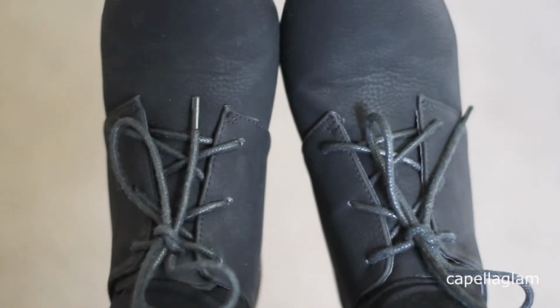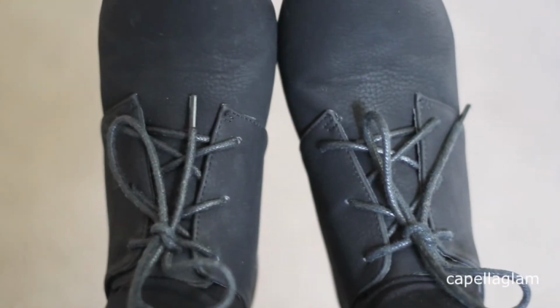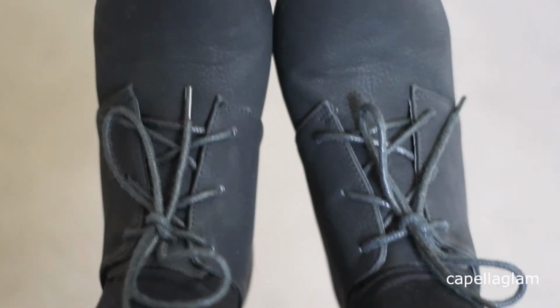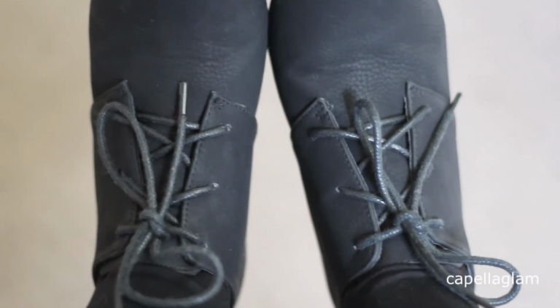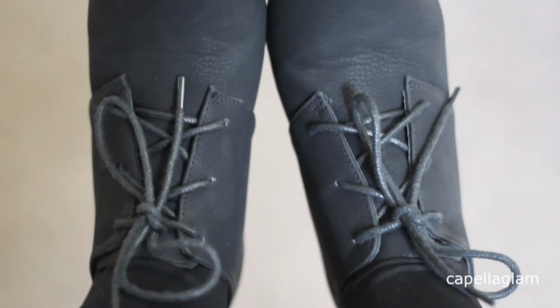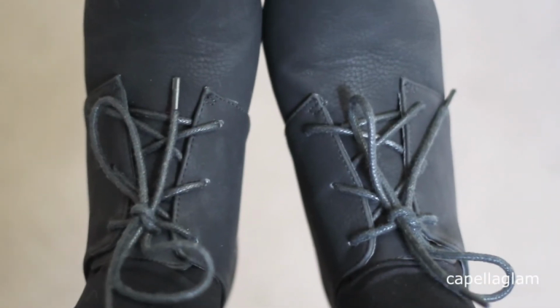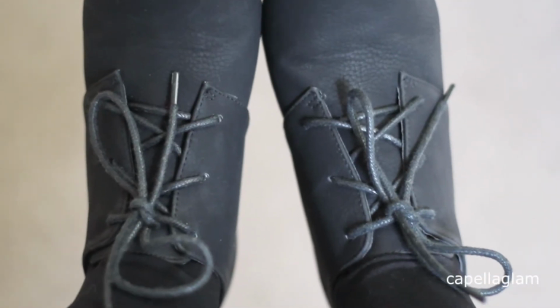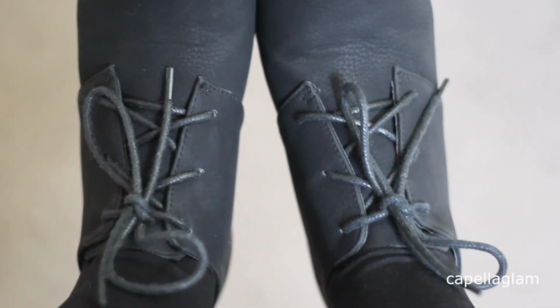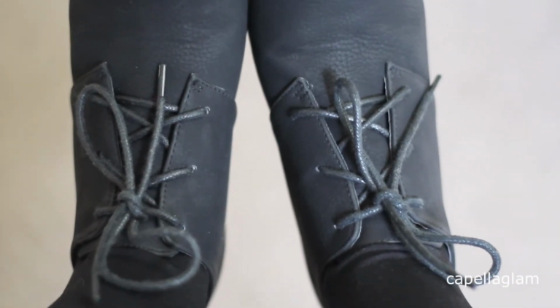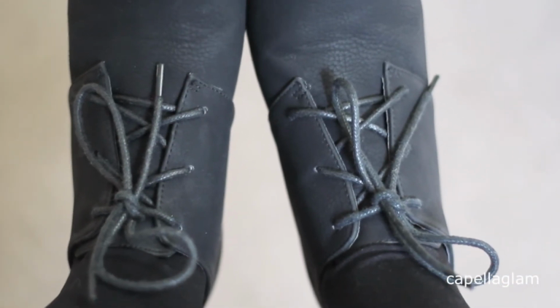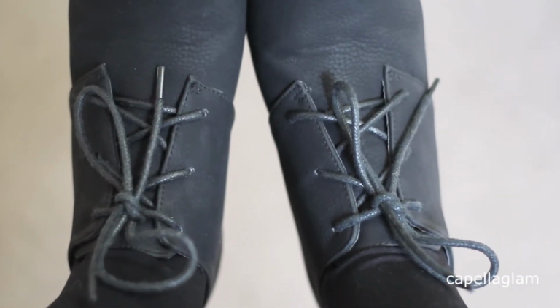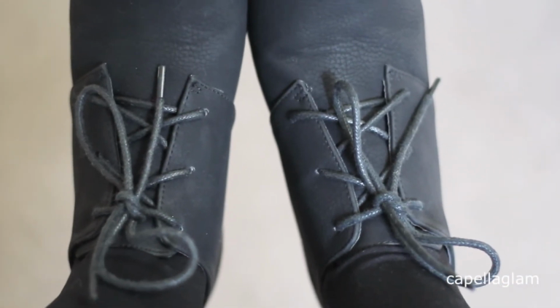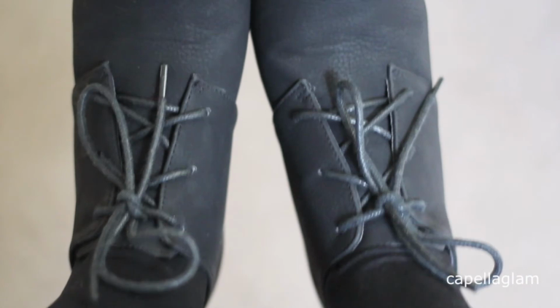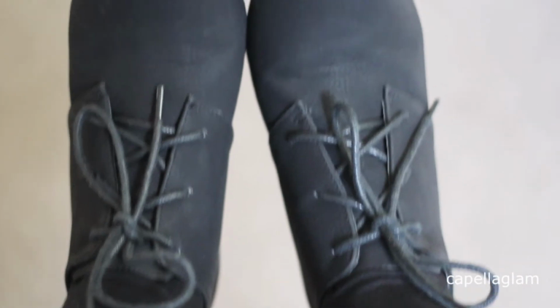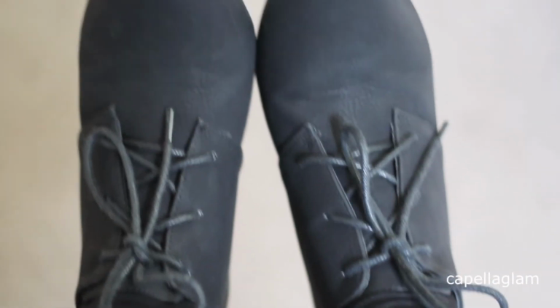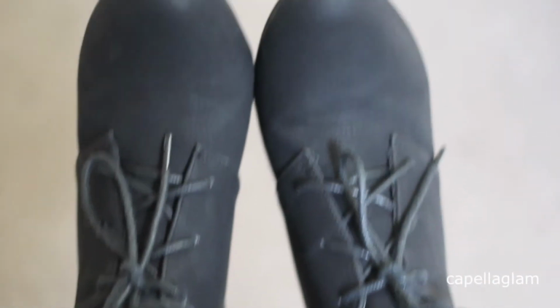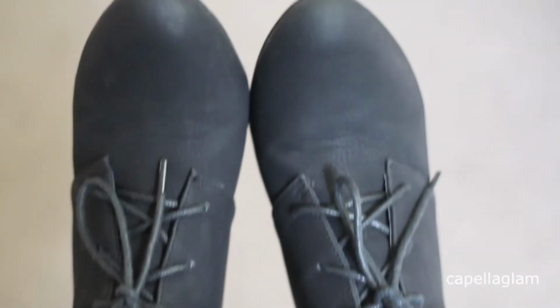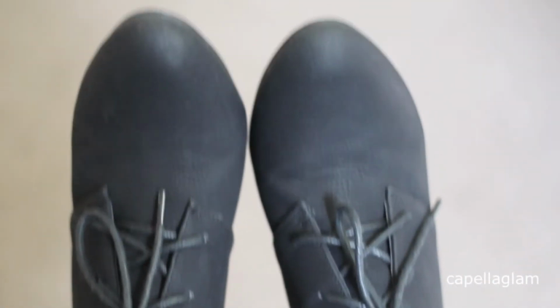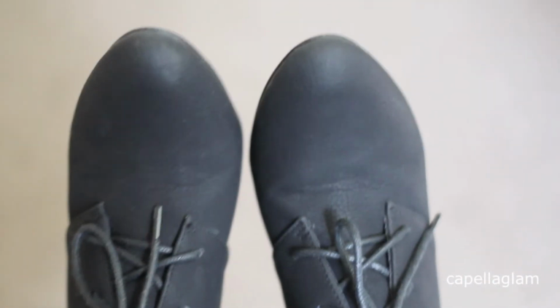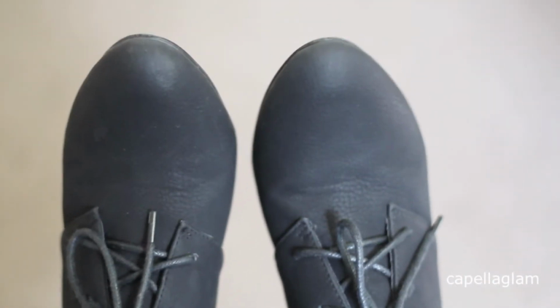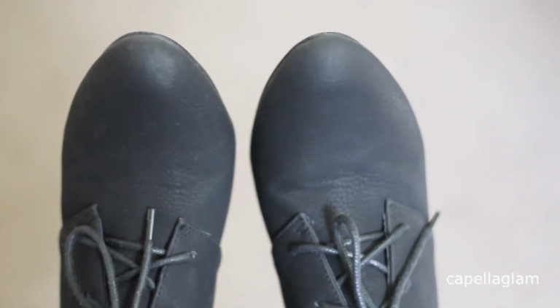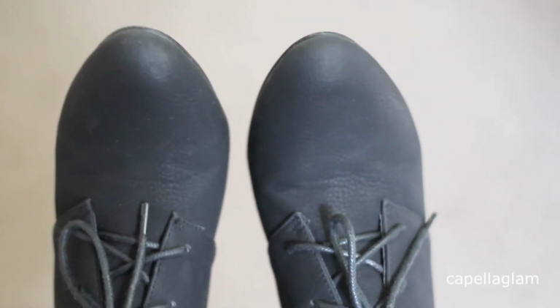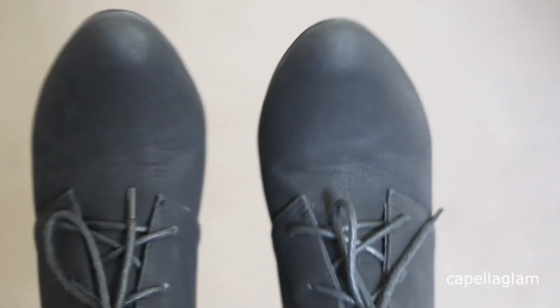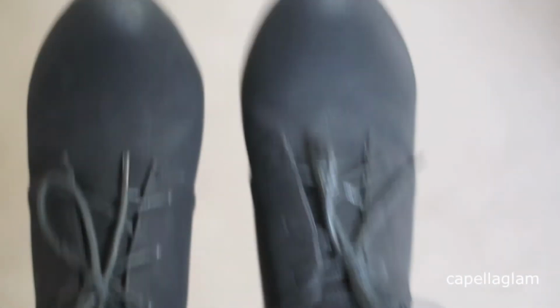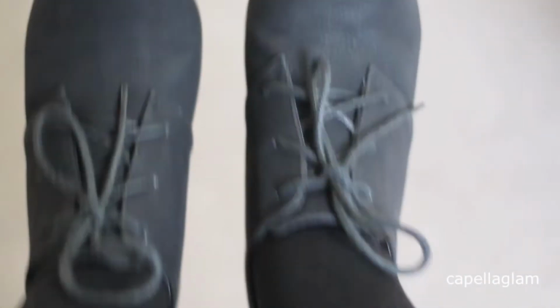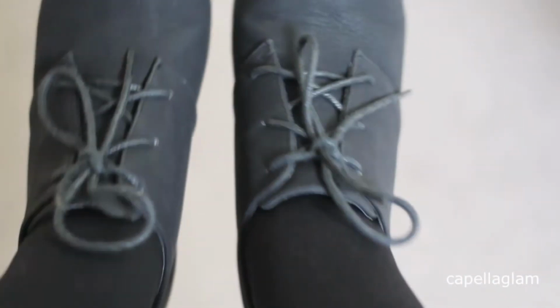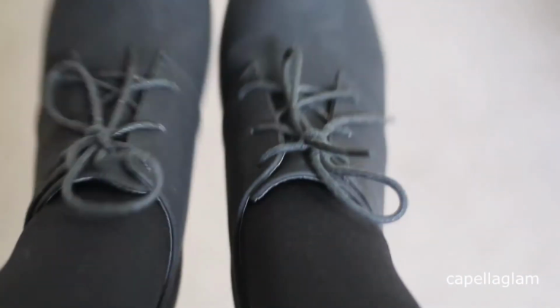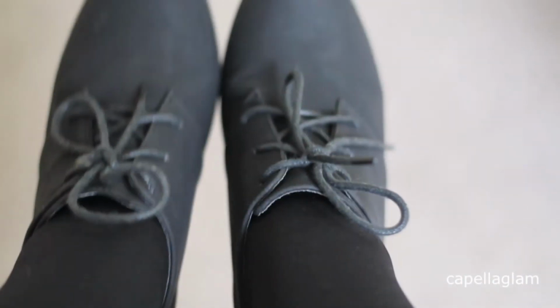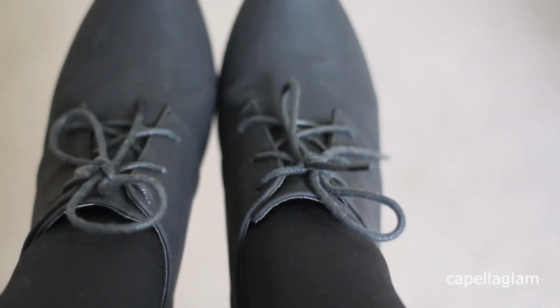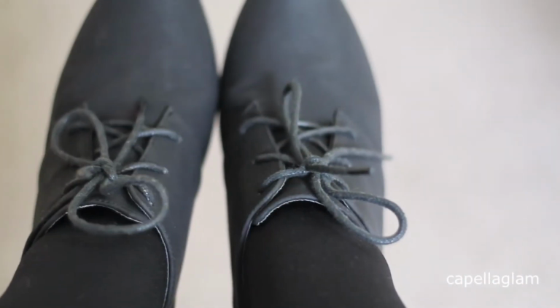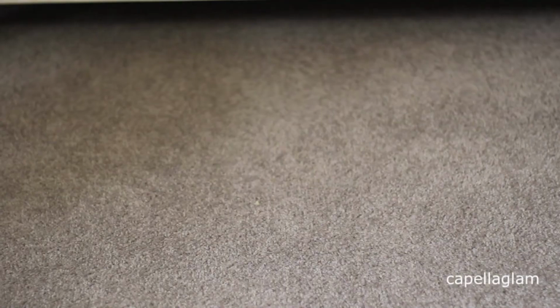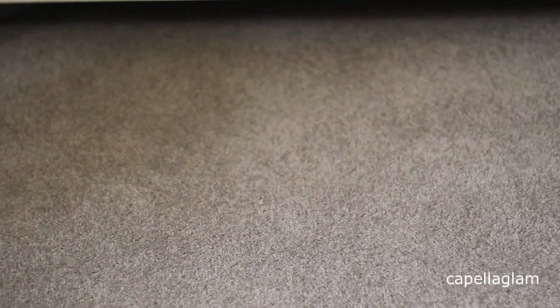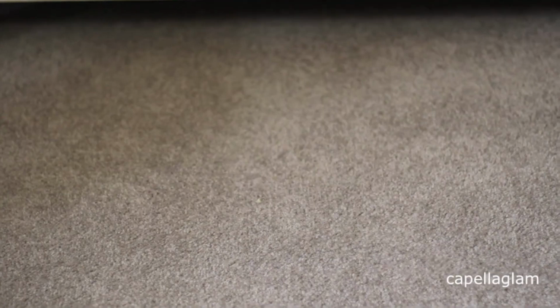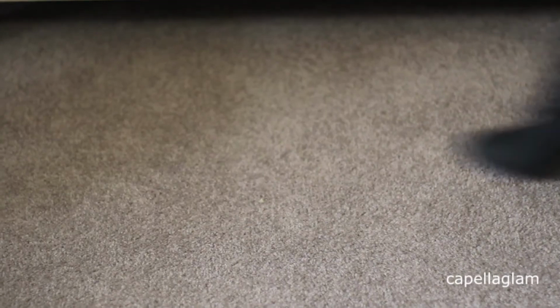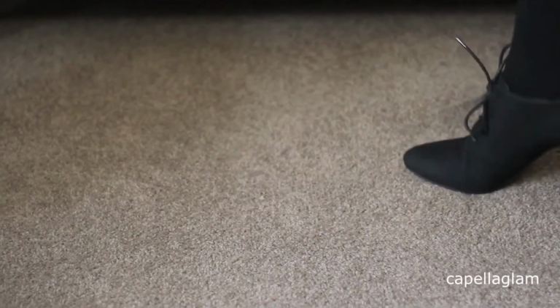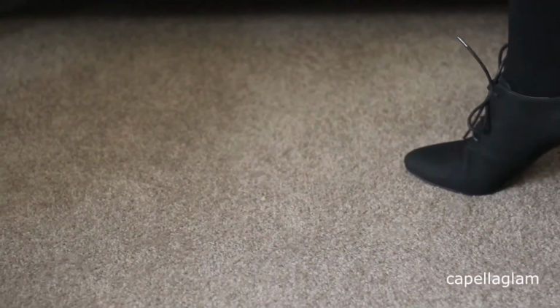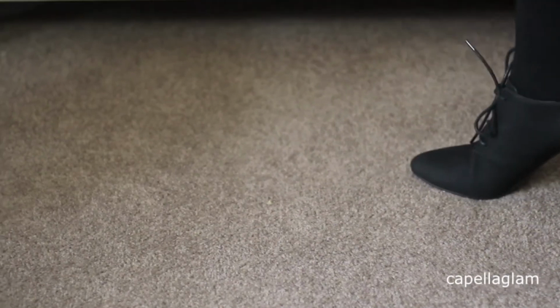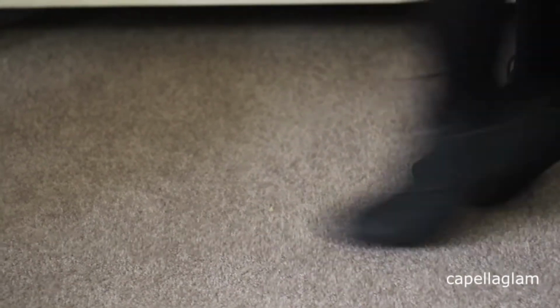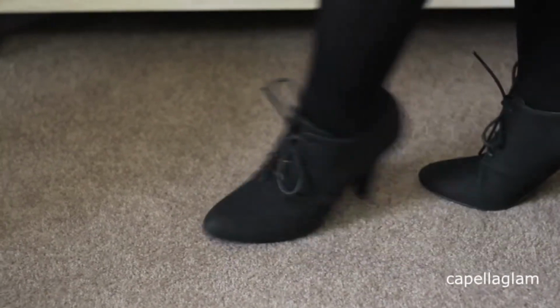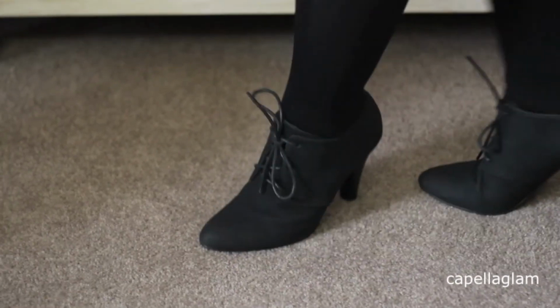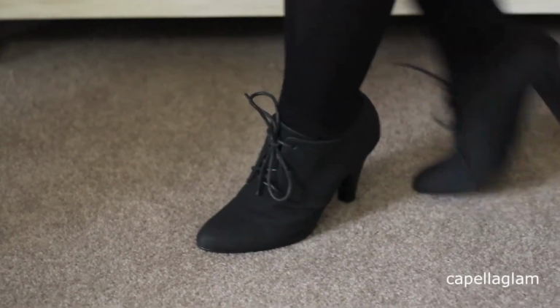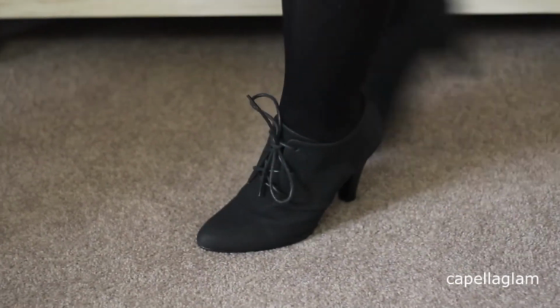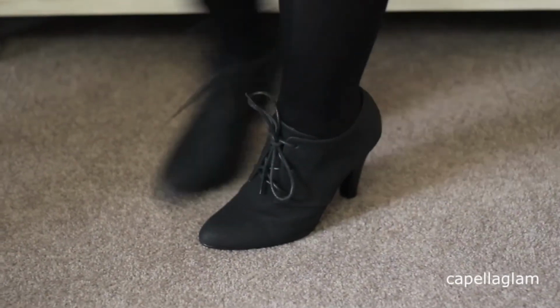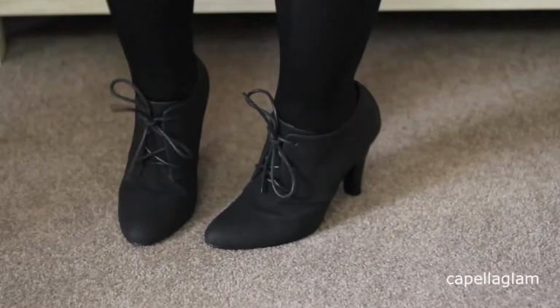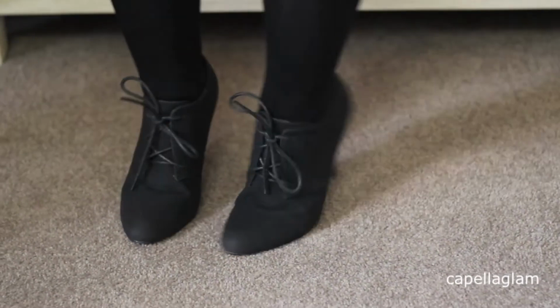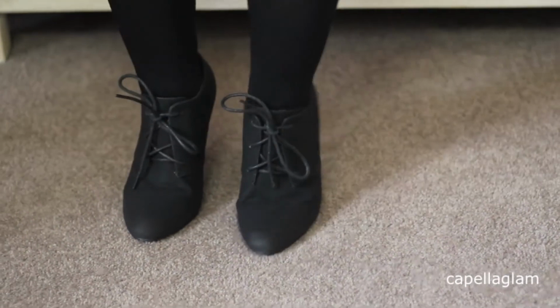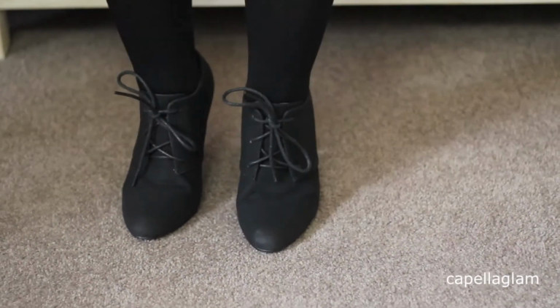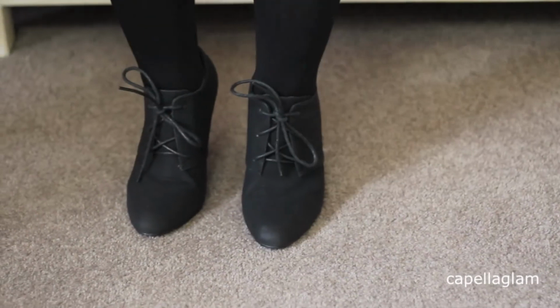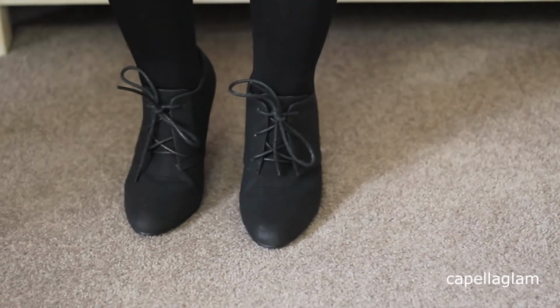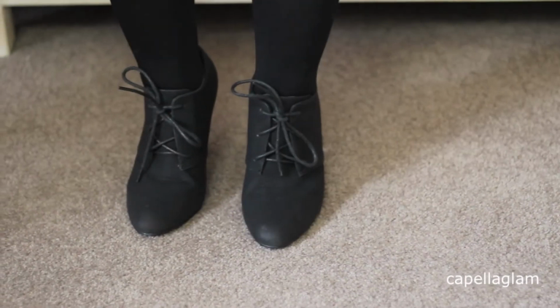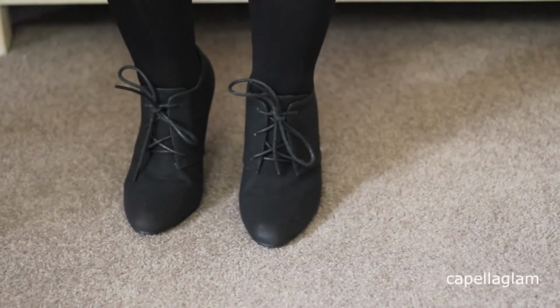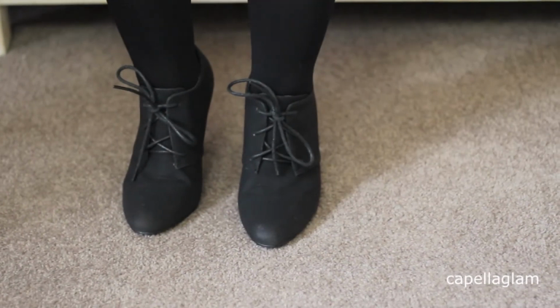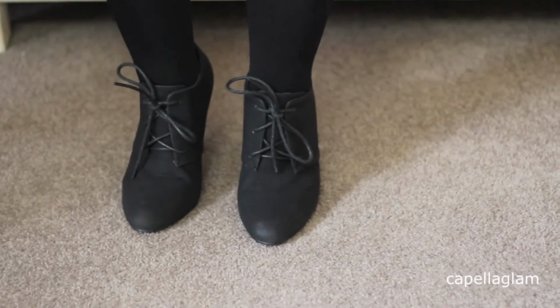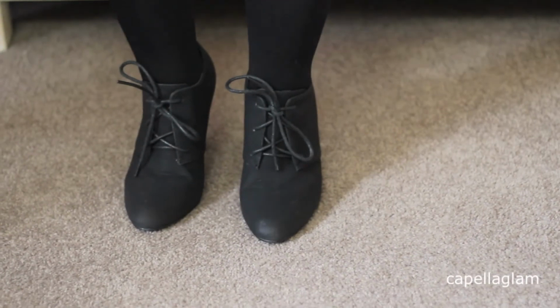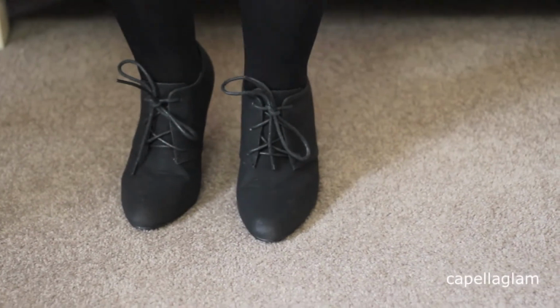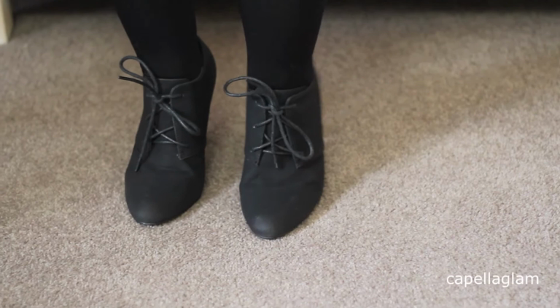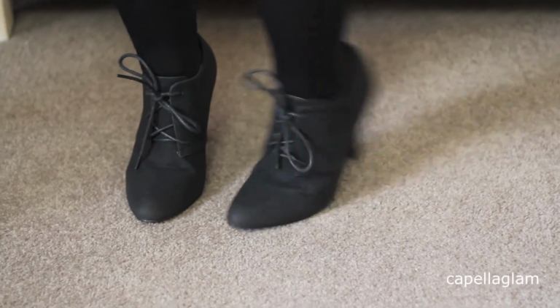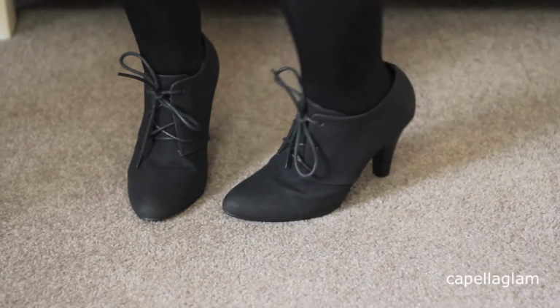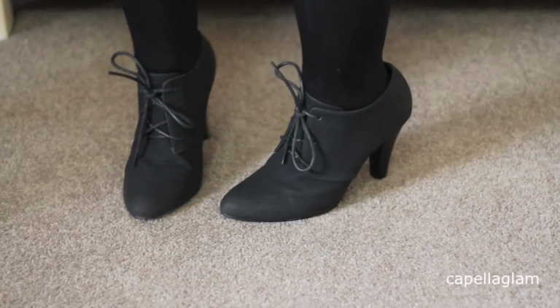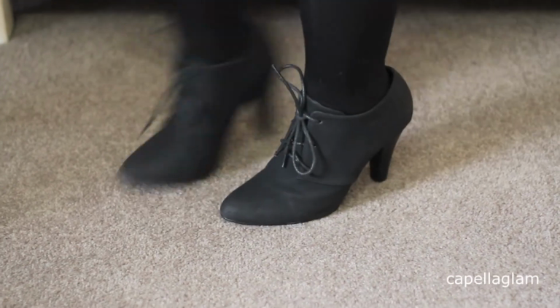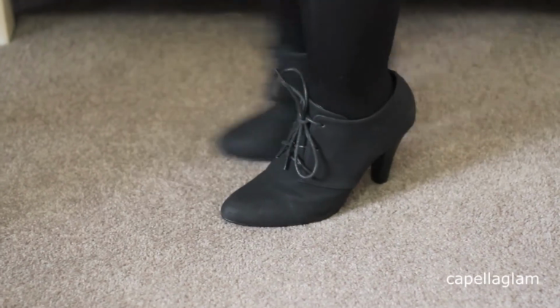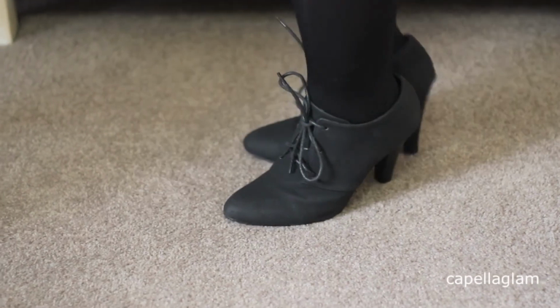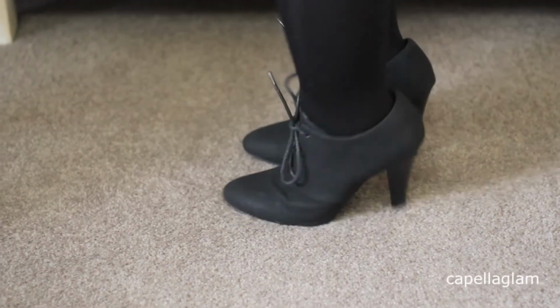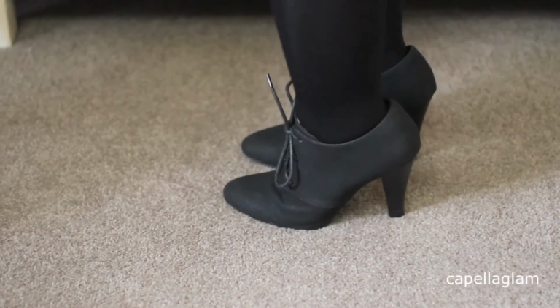My shoes are from Famous Footwear. They're just an ankle boot — black lace up with a small heel.